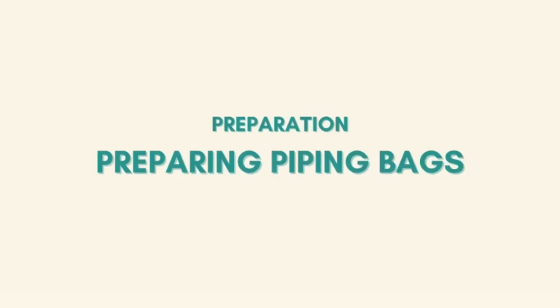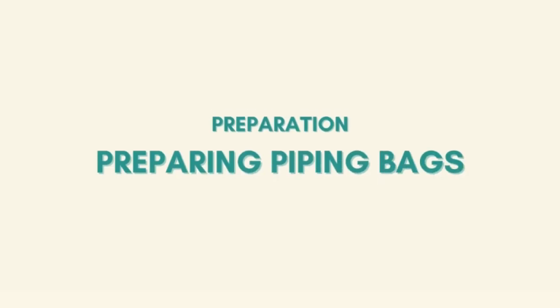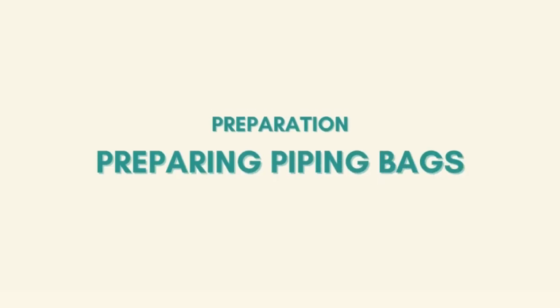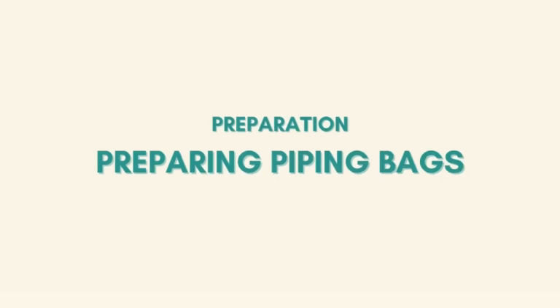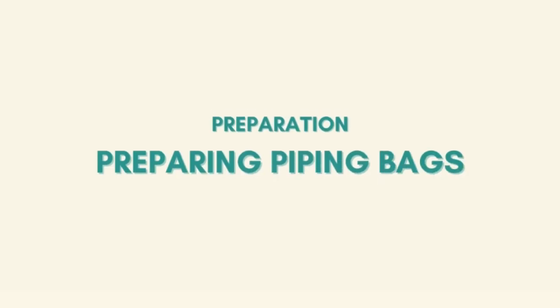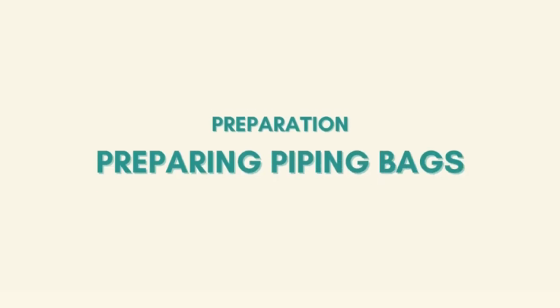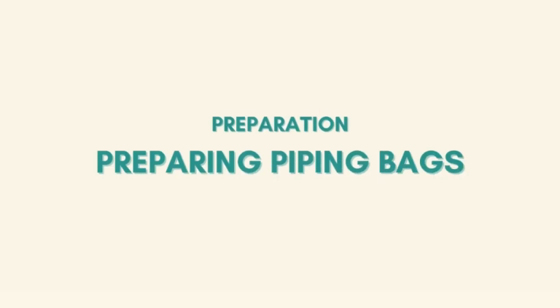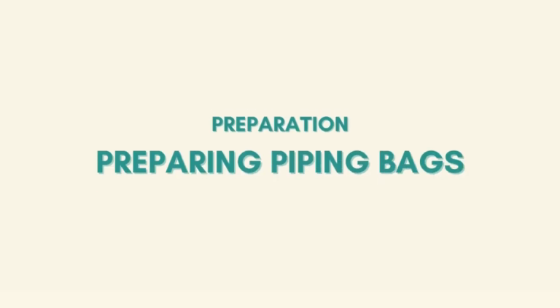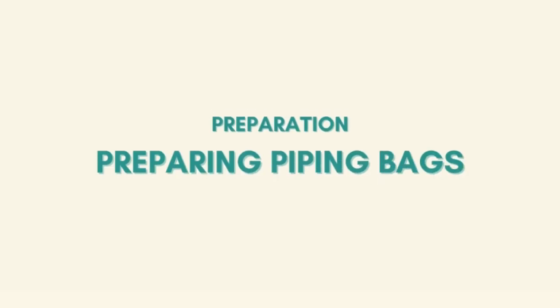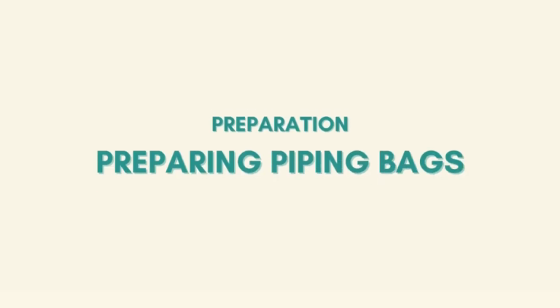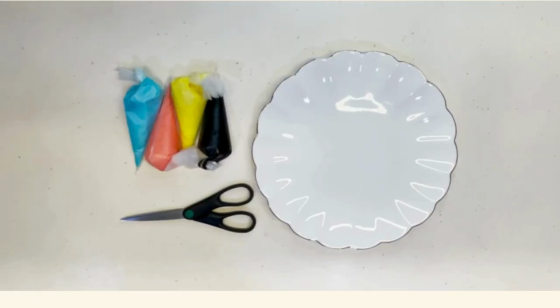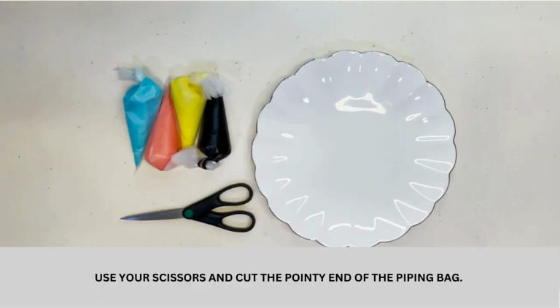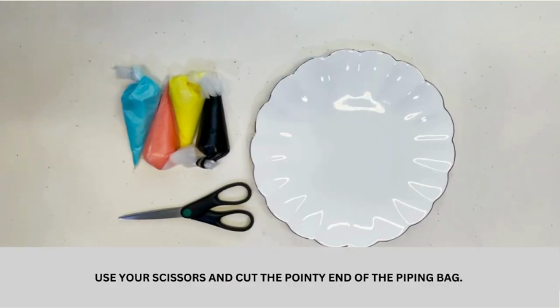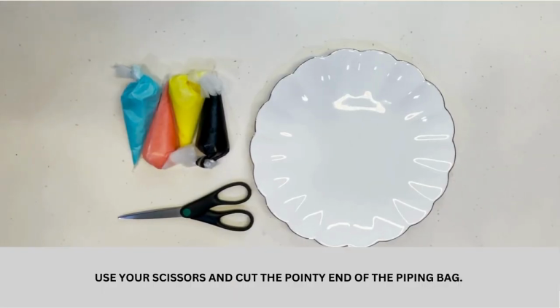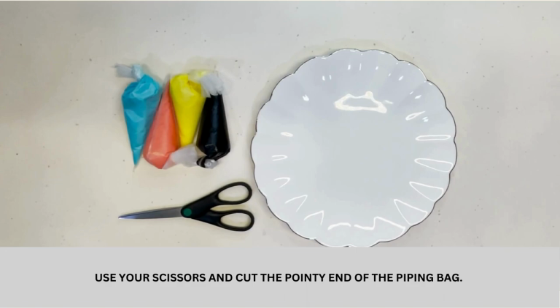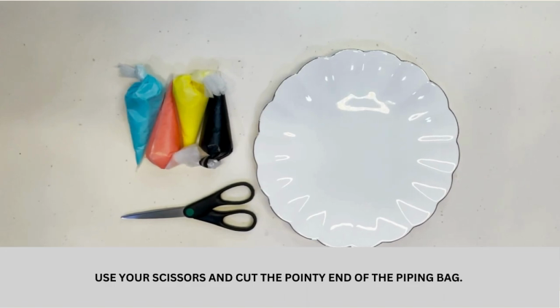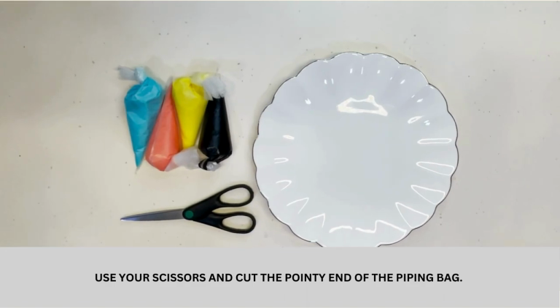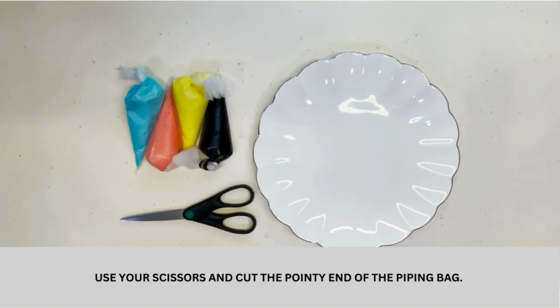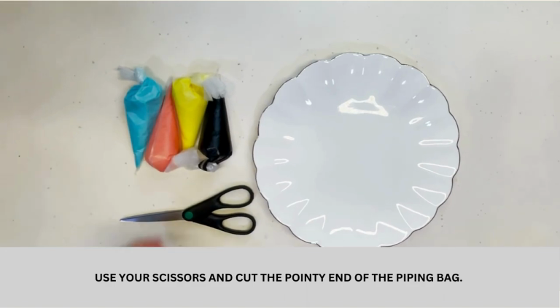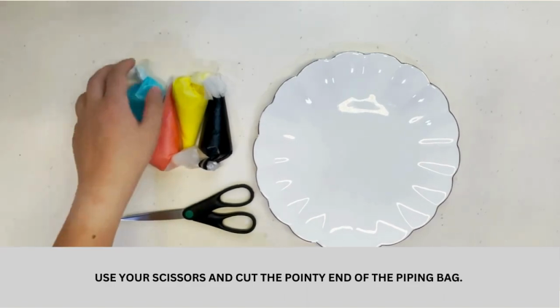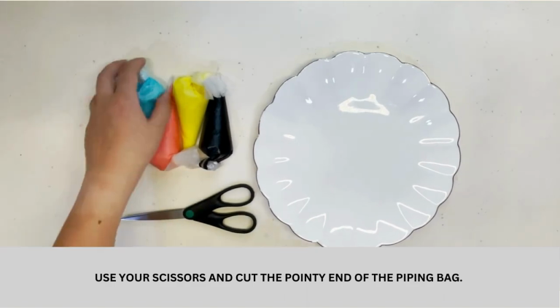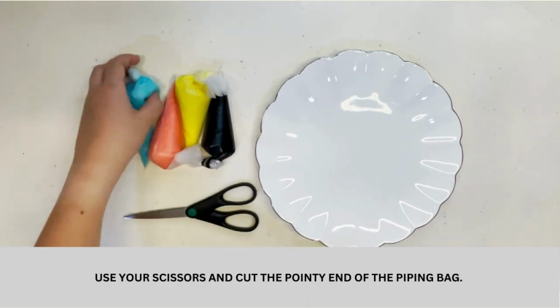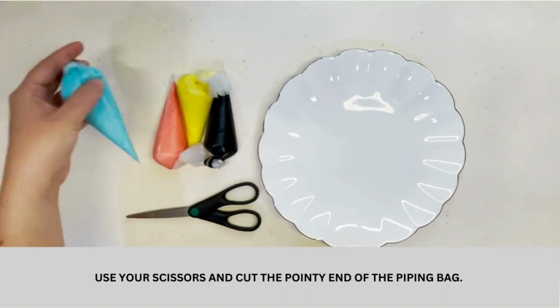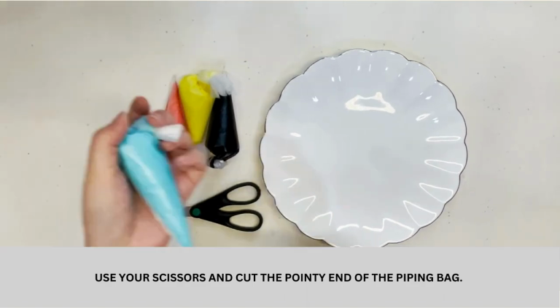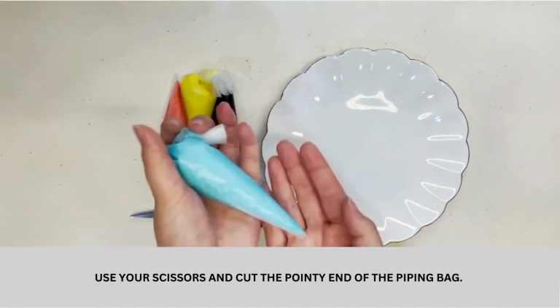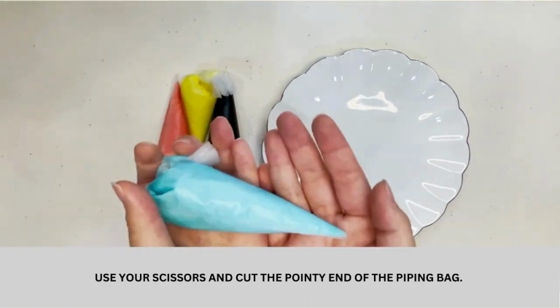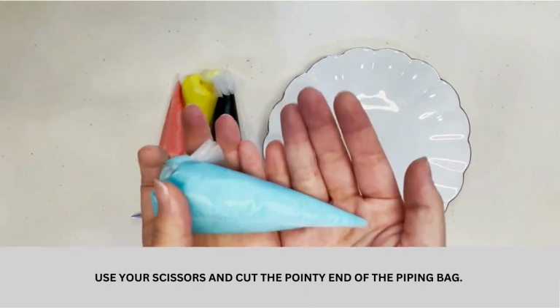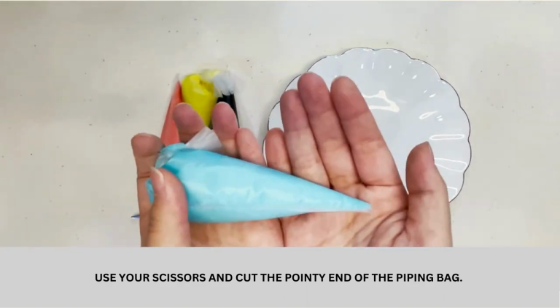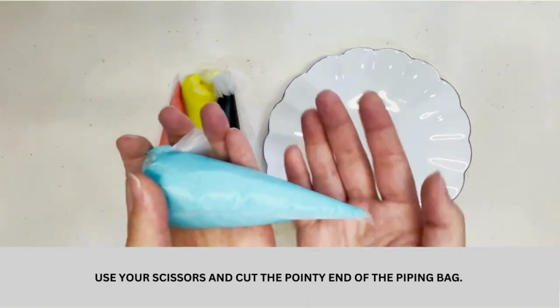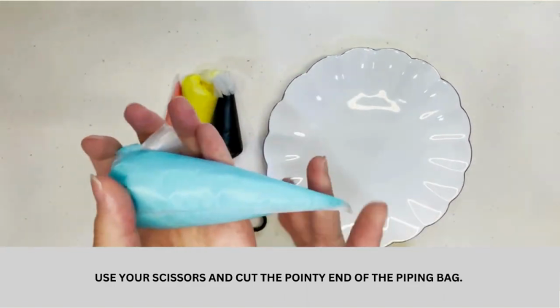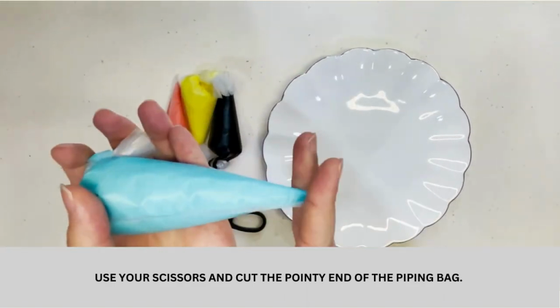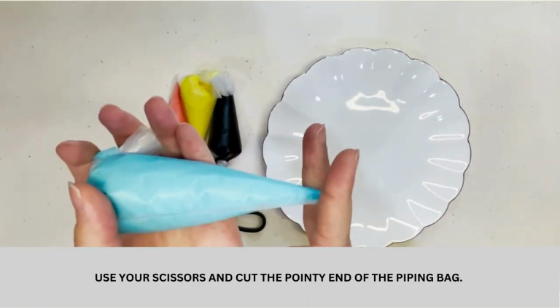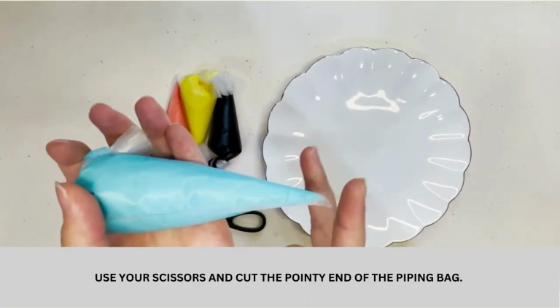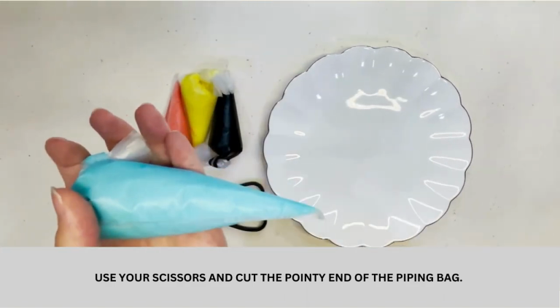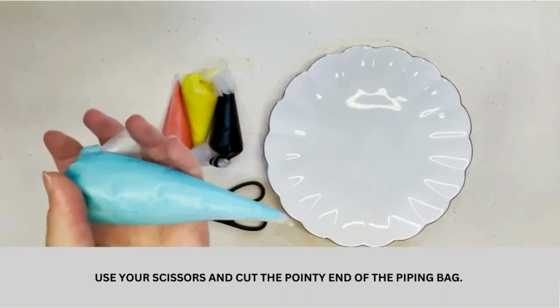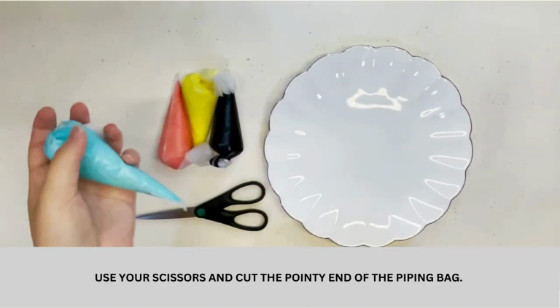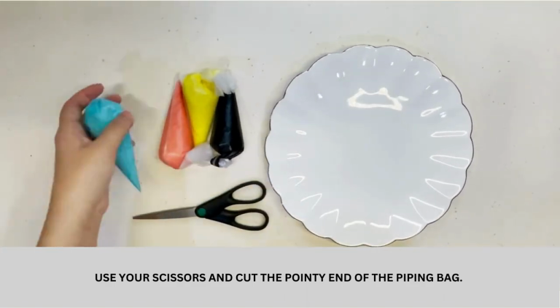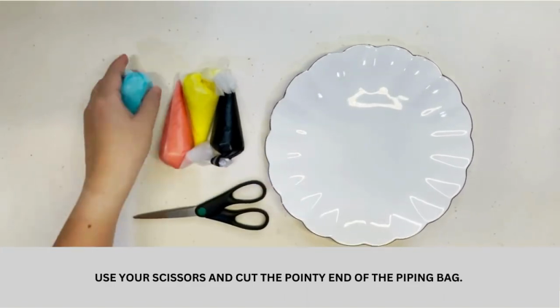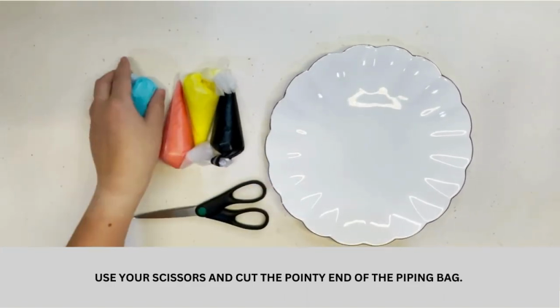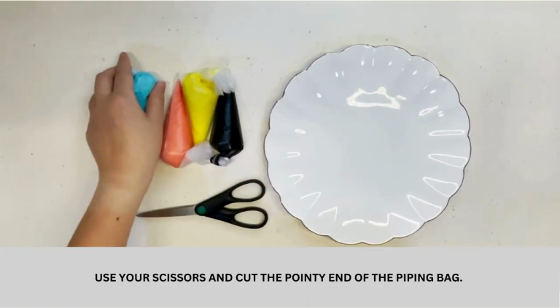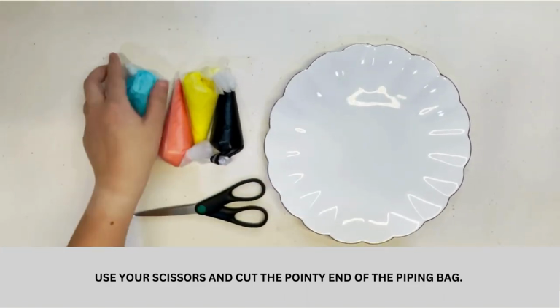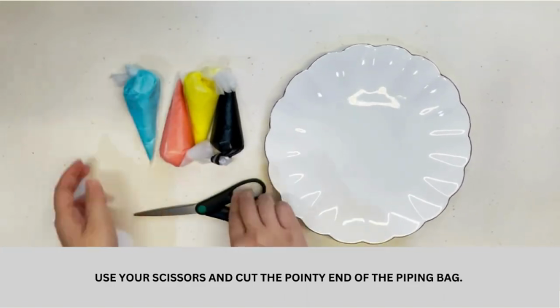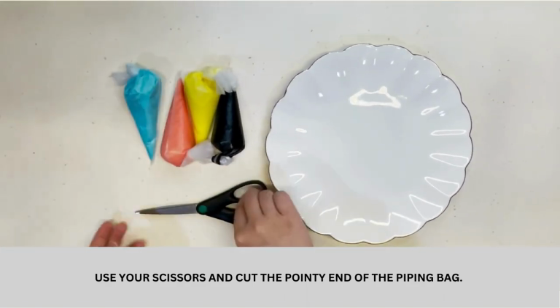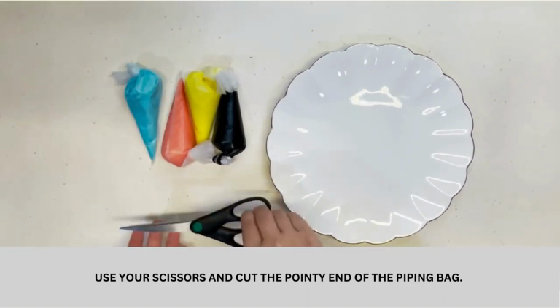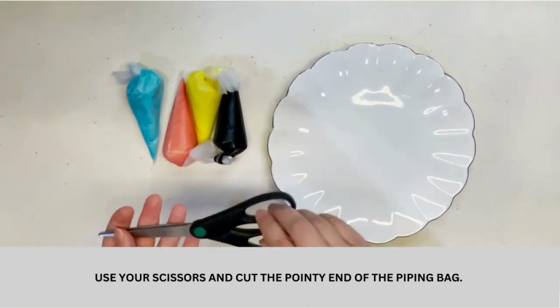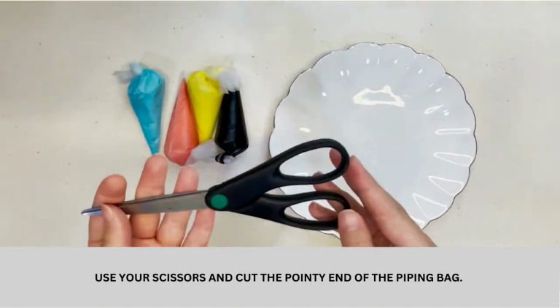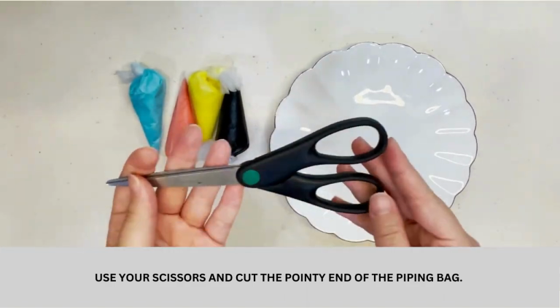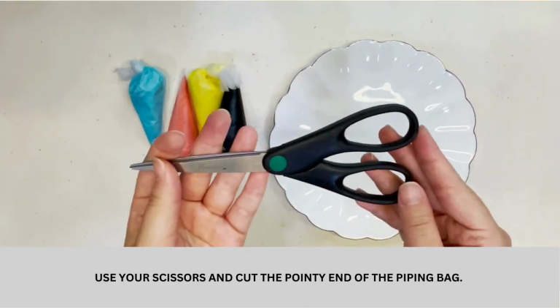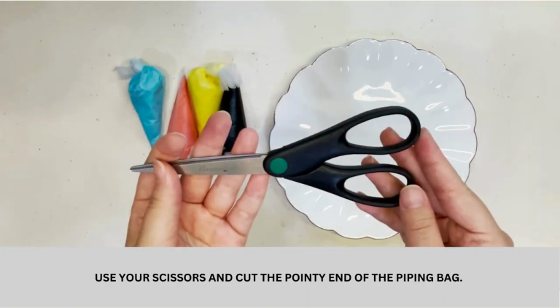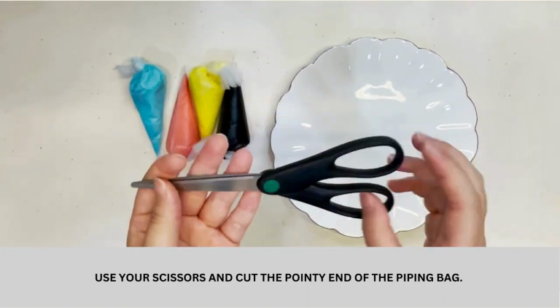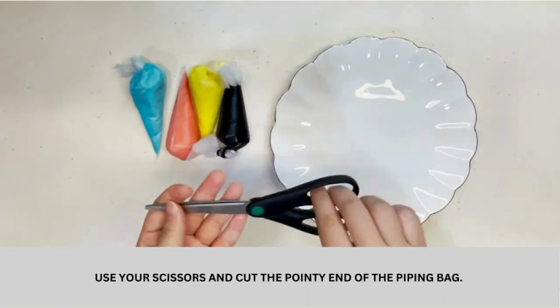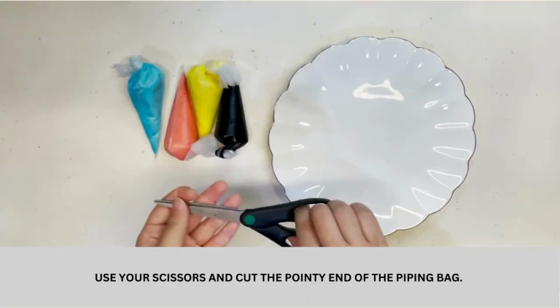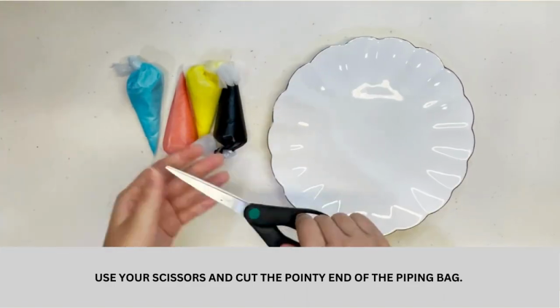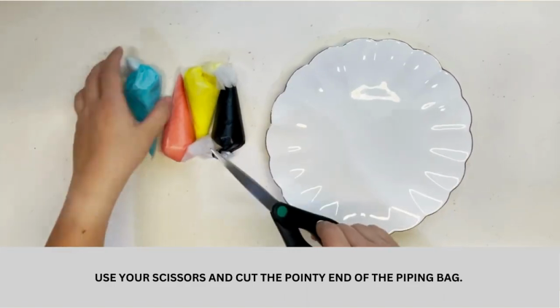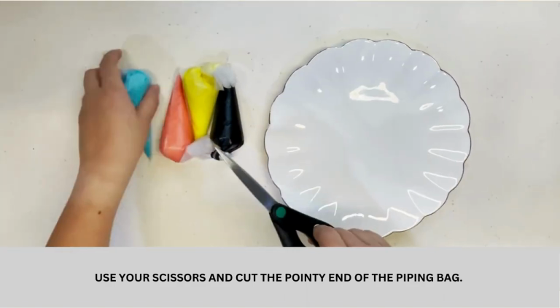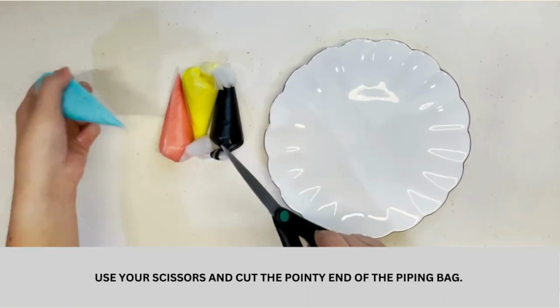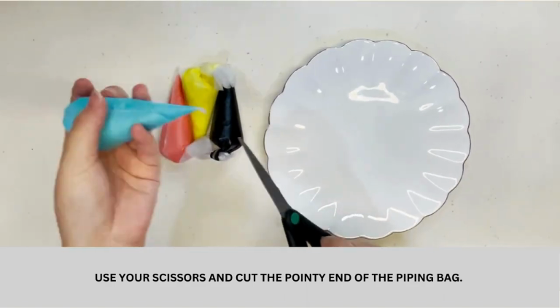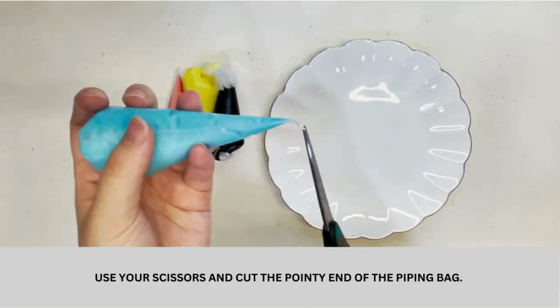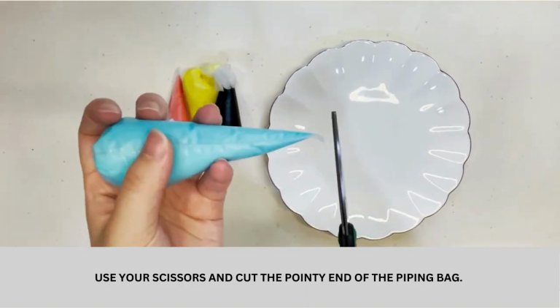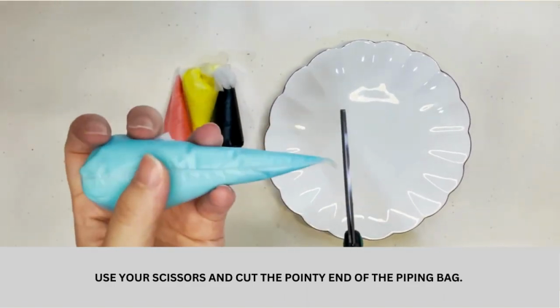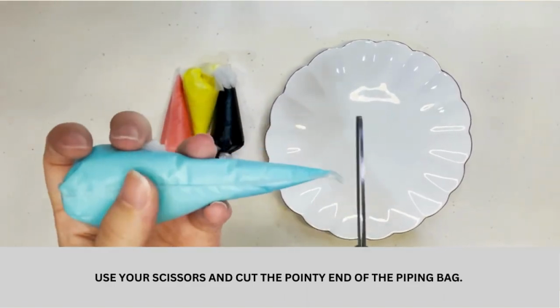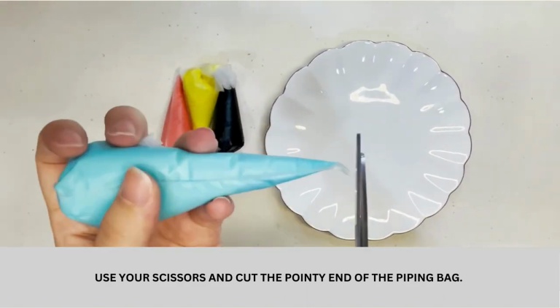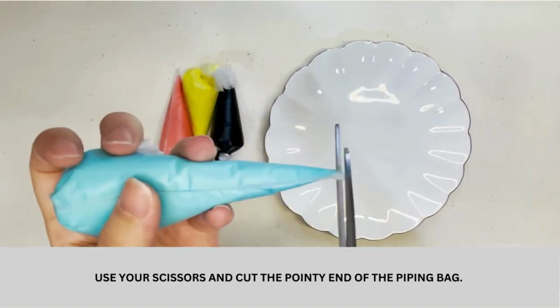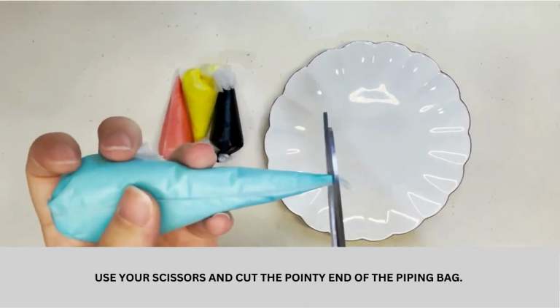Let's prepare our piping bags. Use your scissors and cut the pointy end of the piping bag.